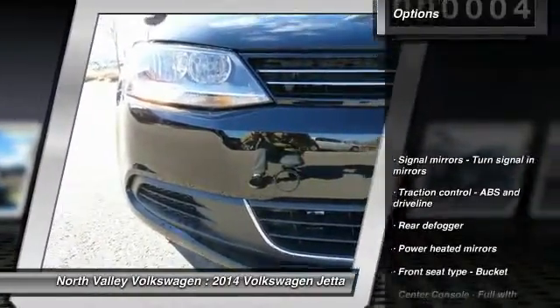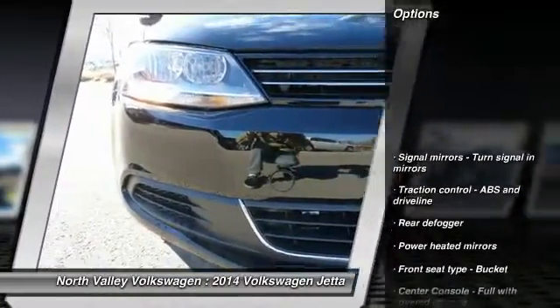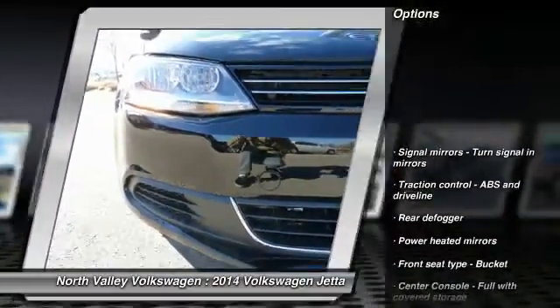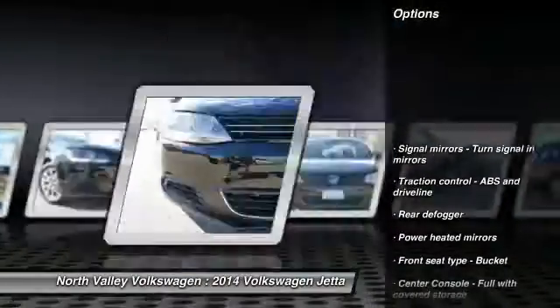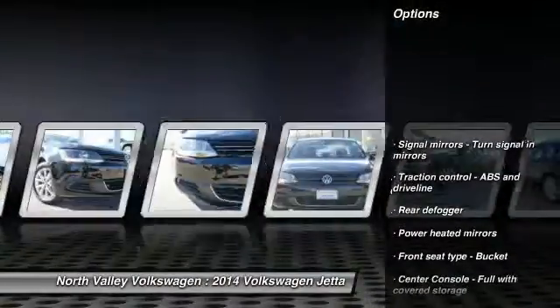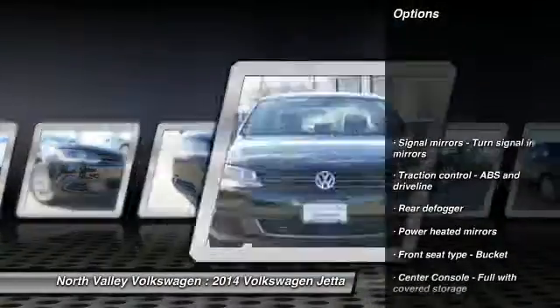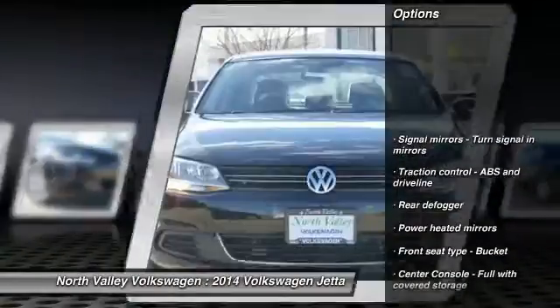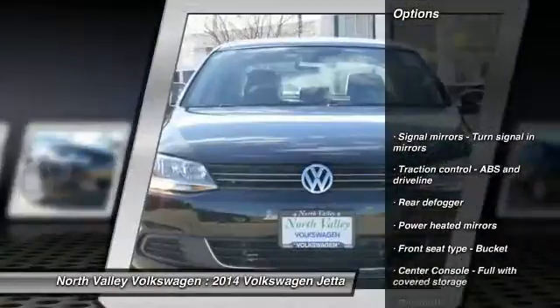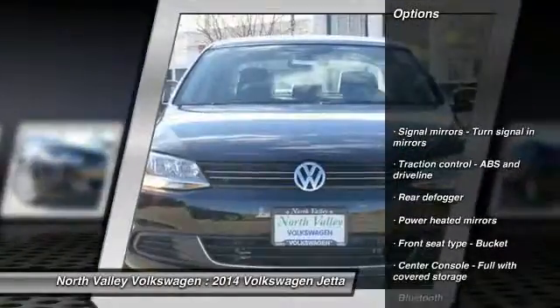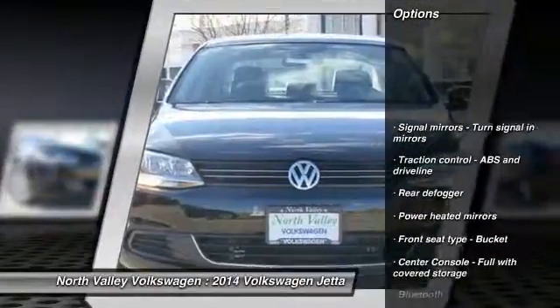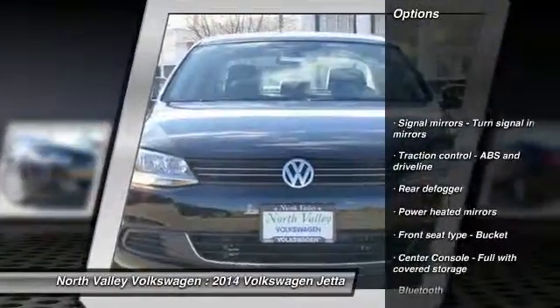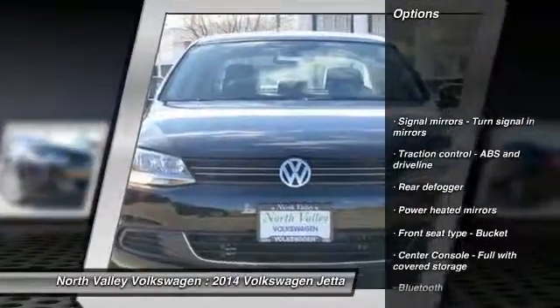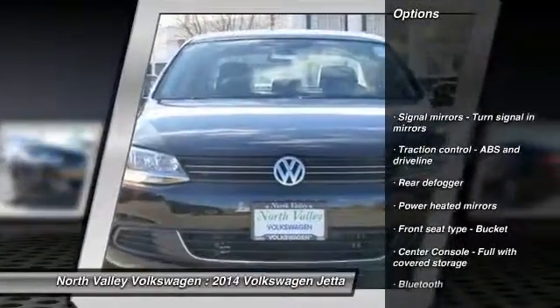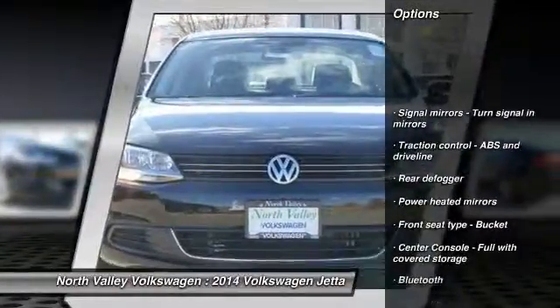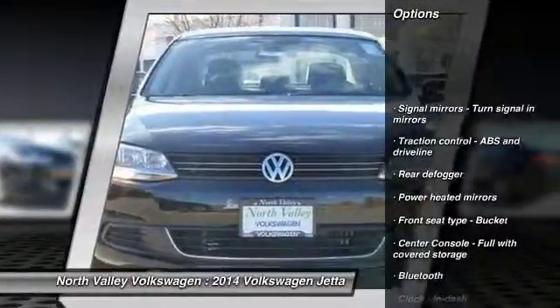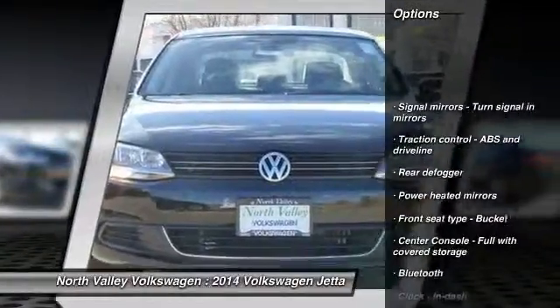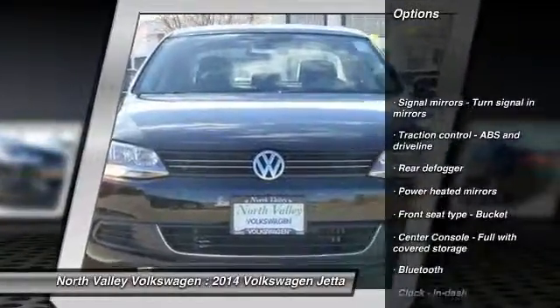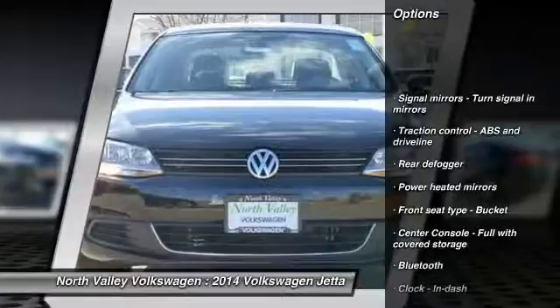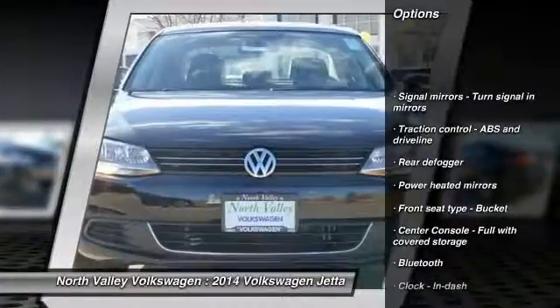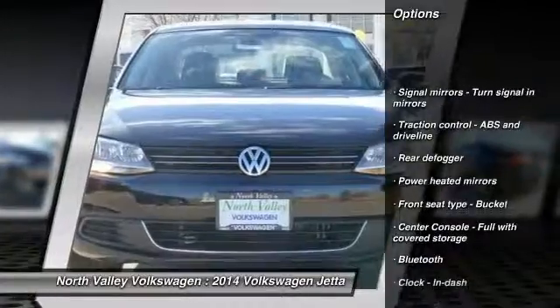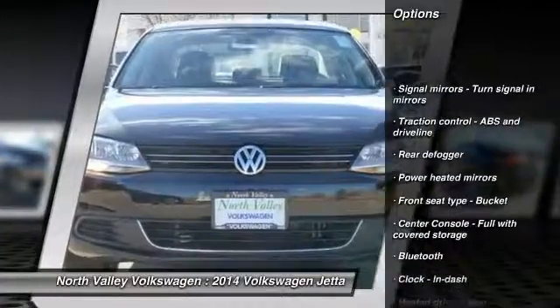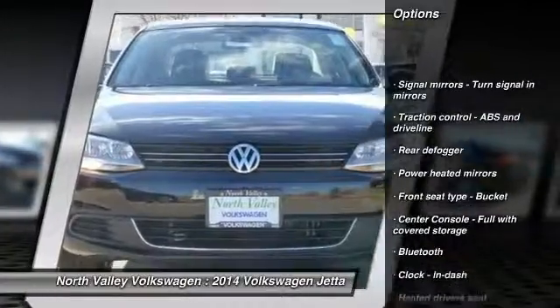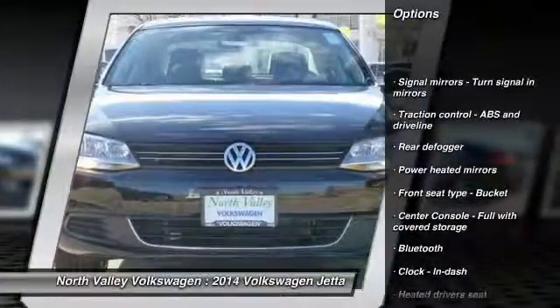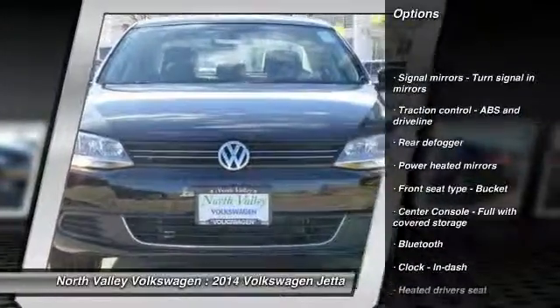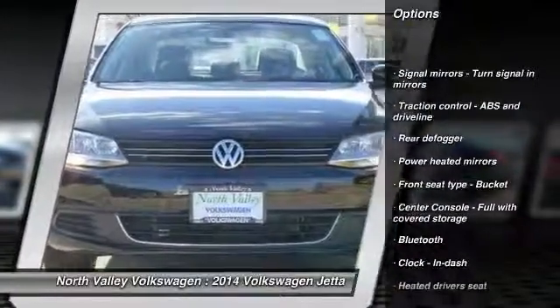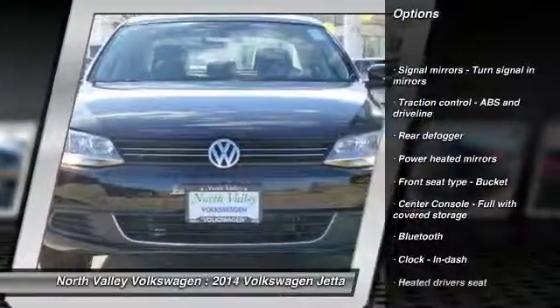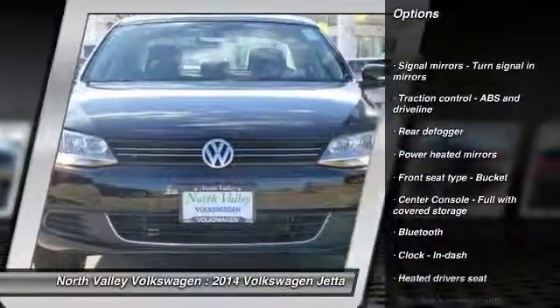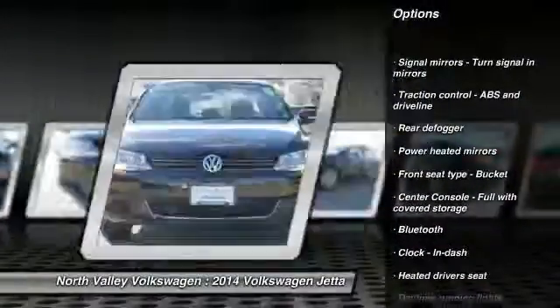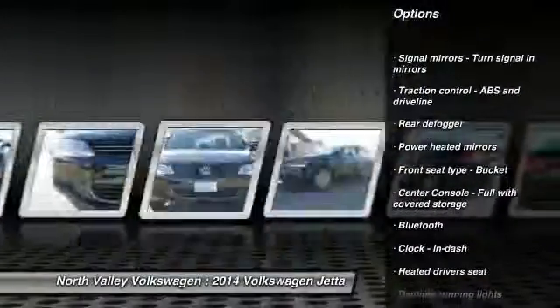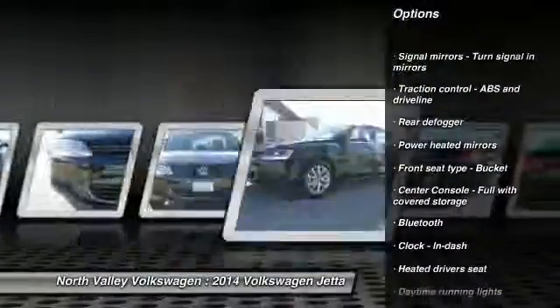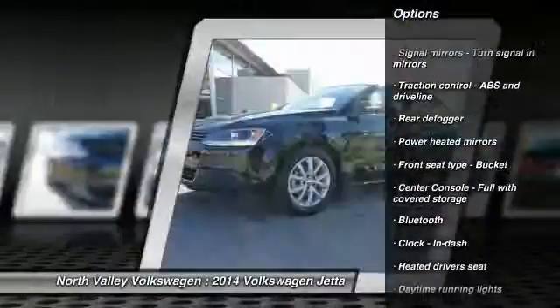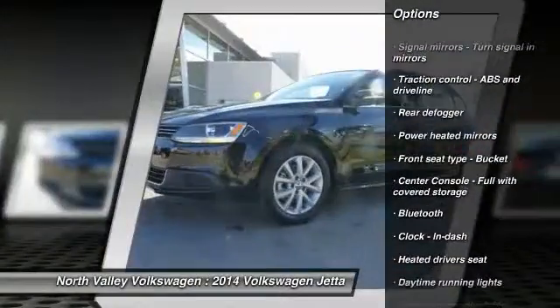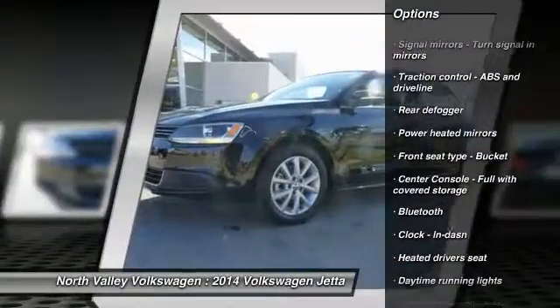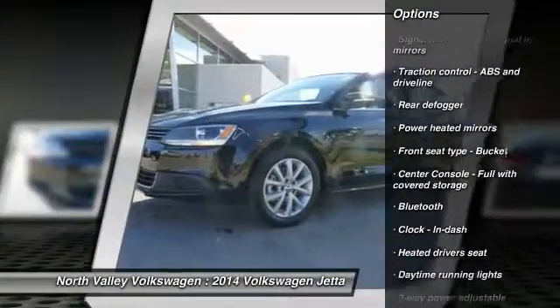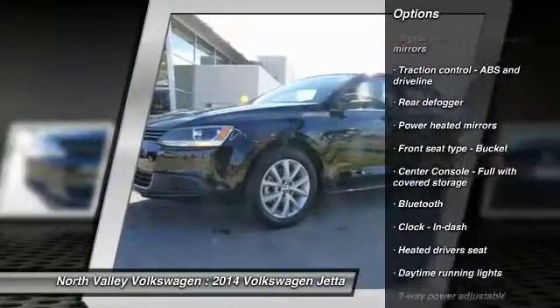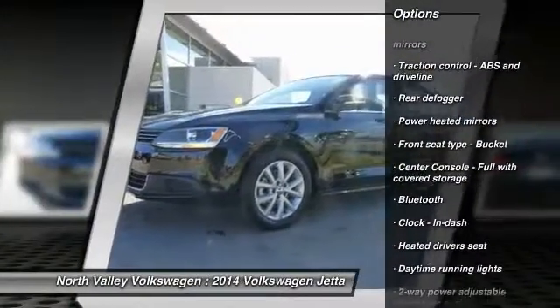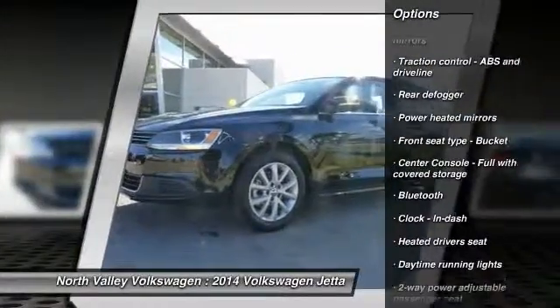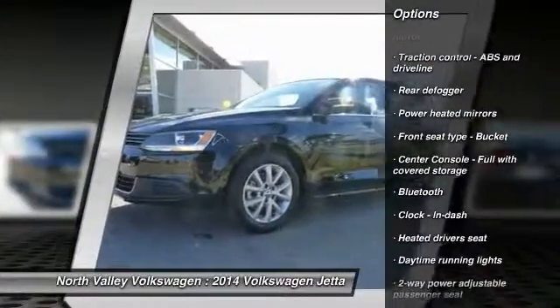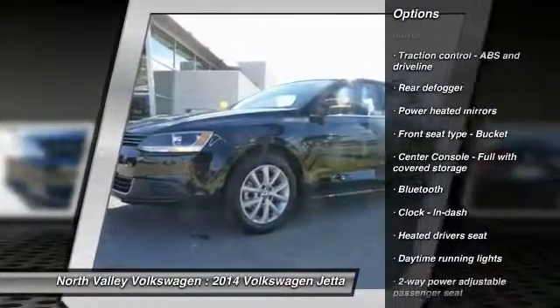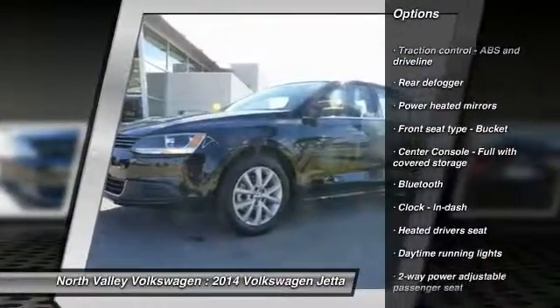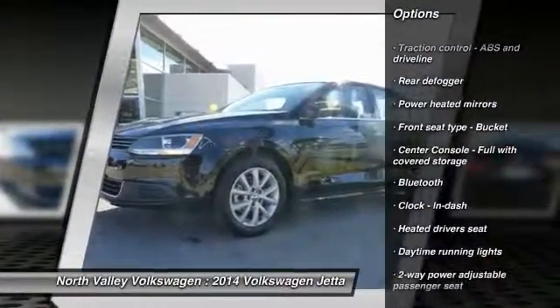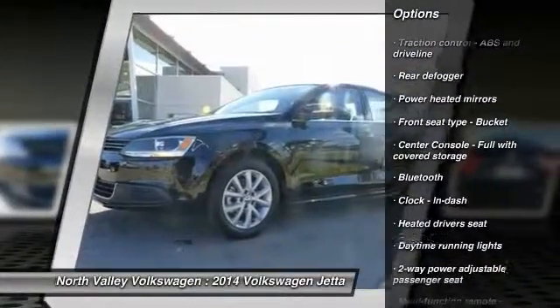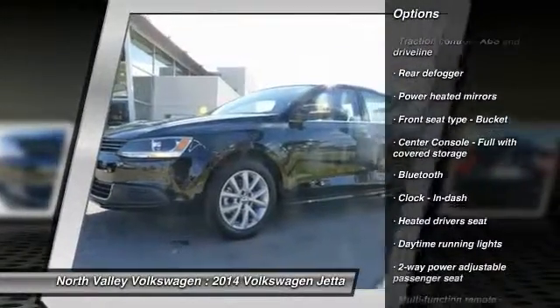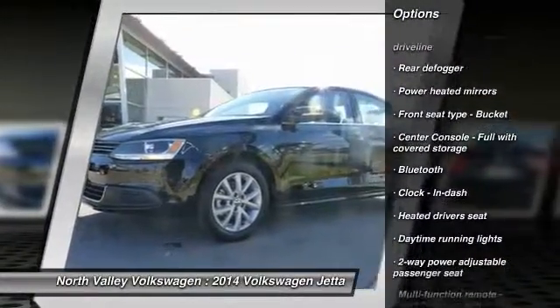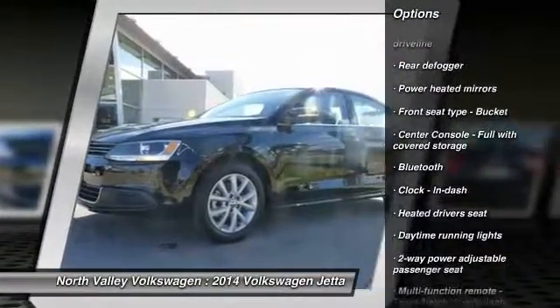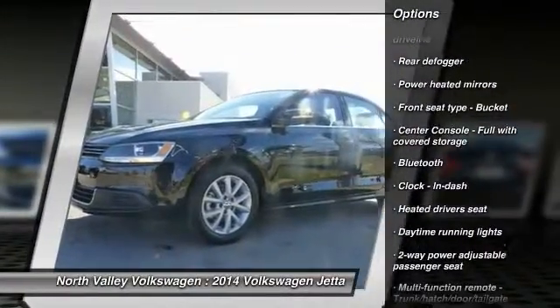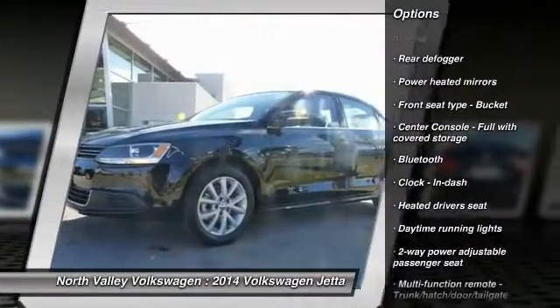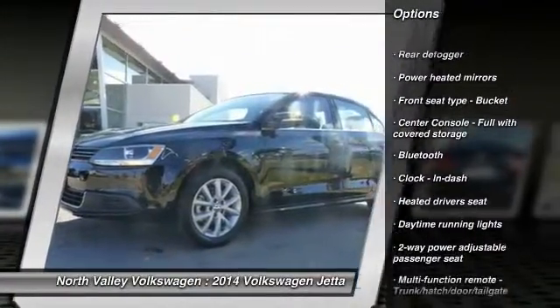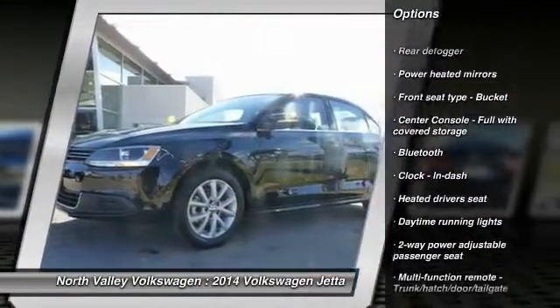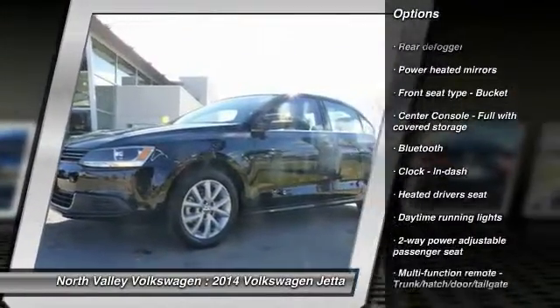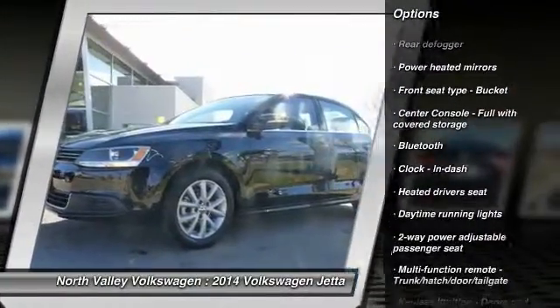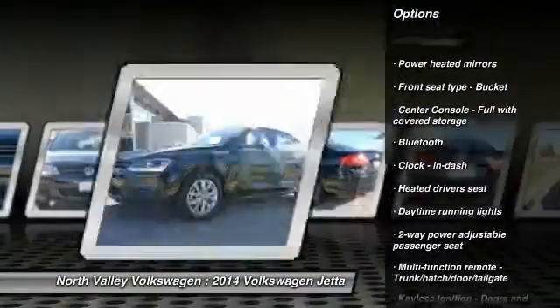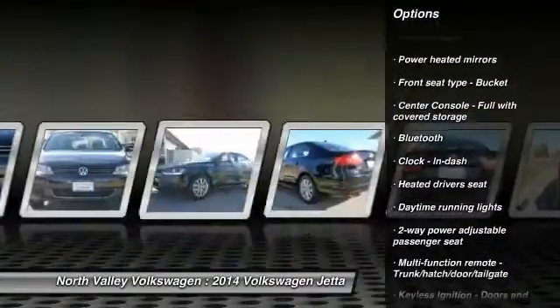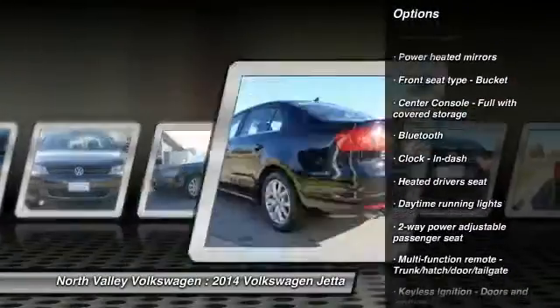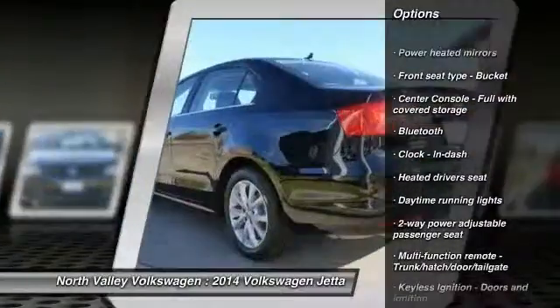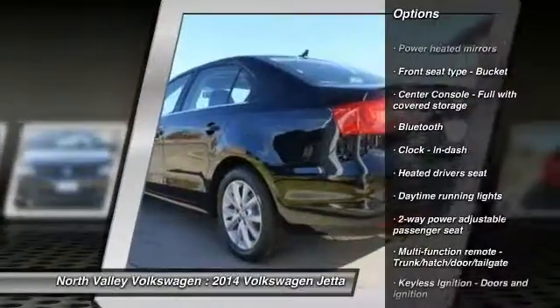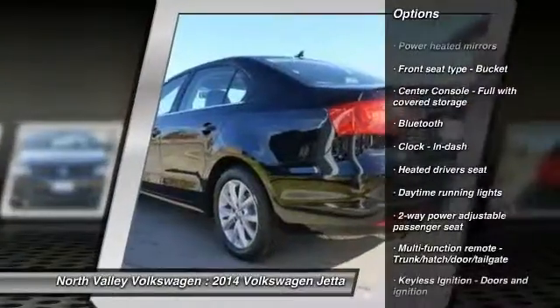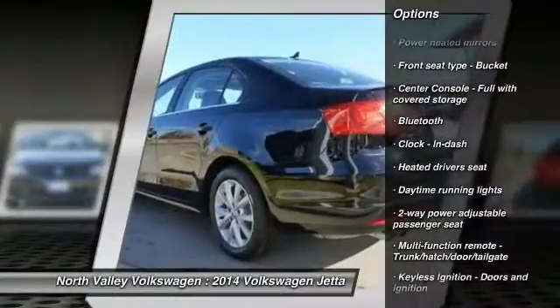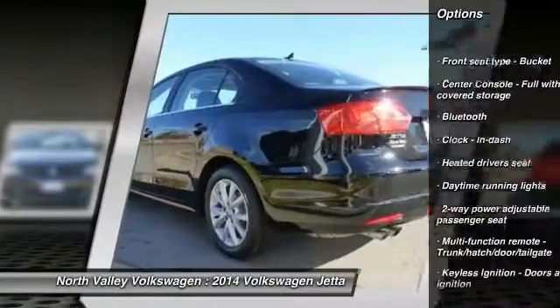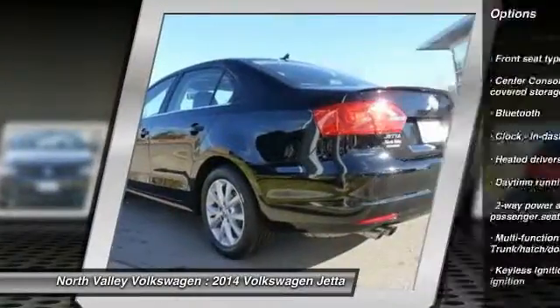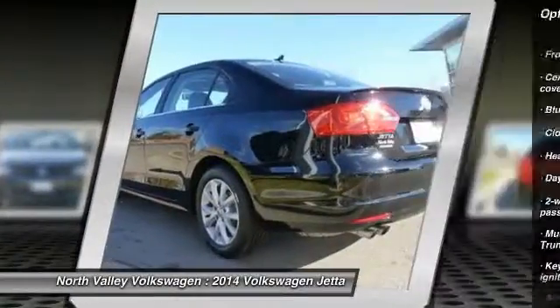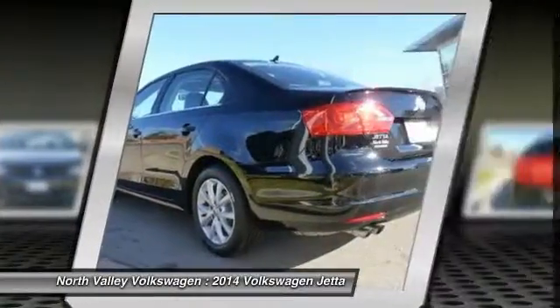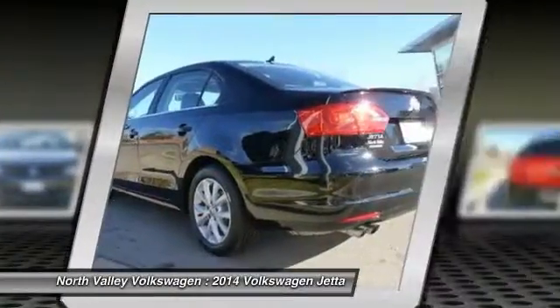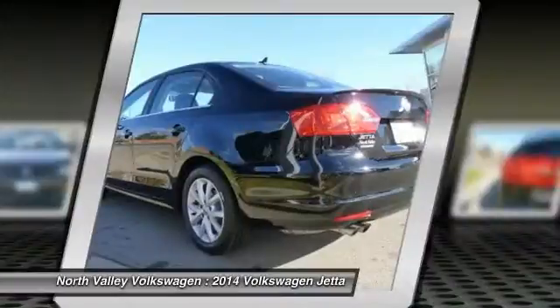Stability control. Traction control. Automatic transmission. Air conditioning. Front Bluetooth. Cruise control.